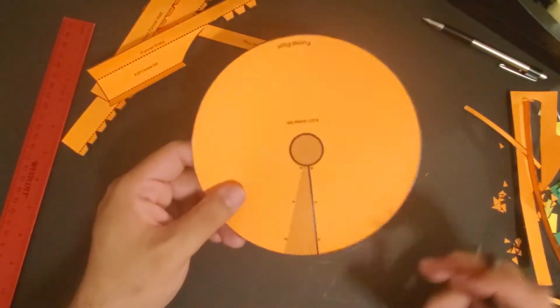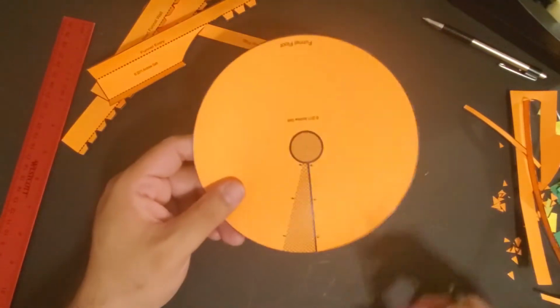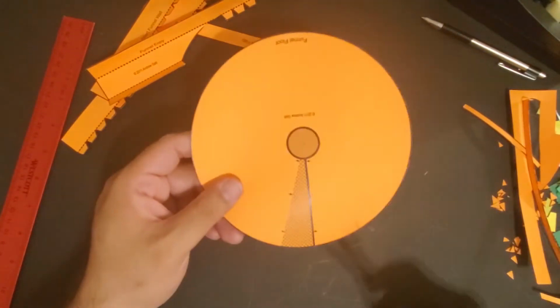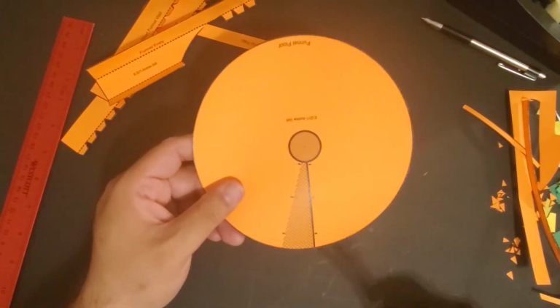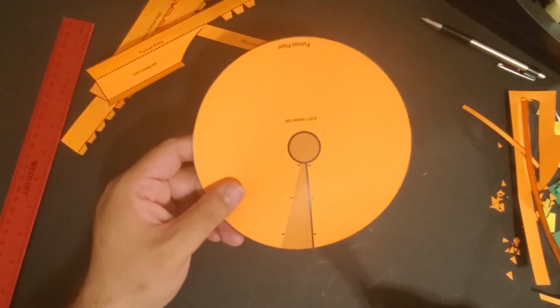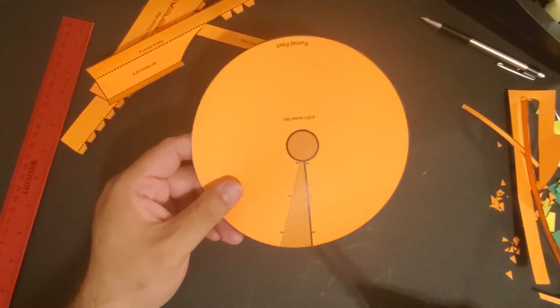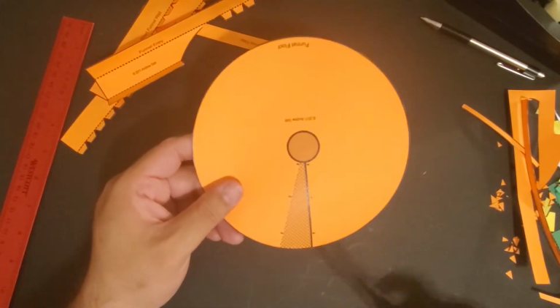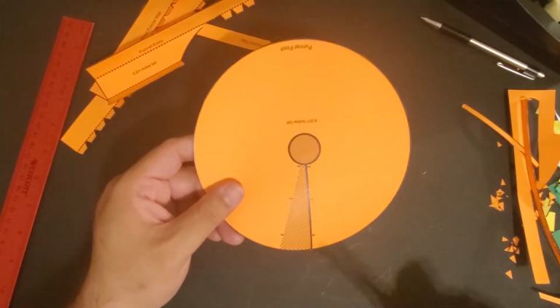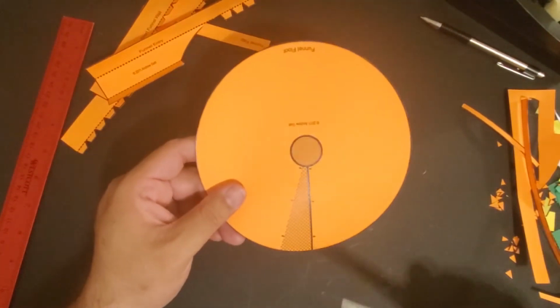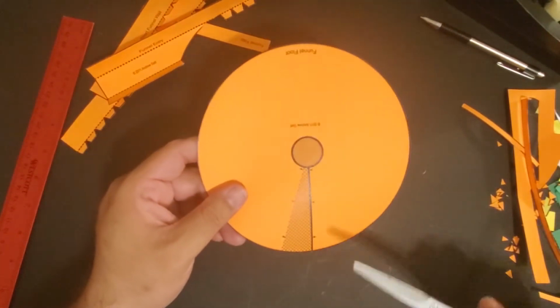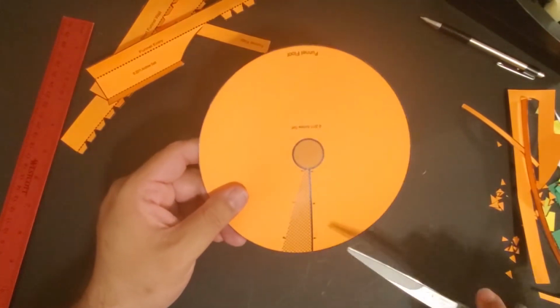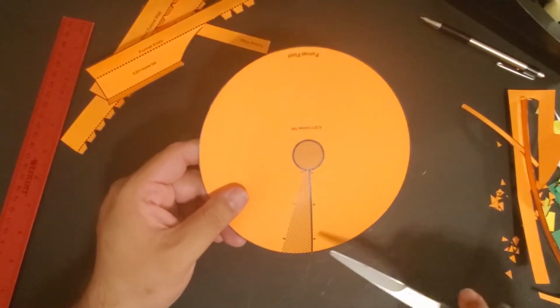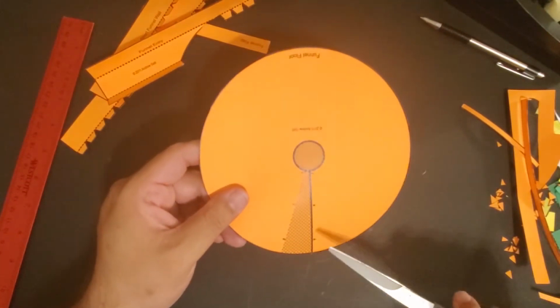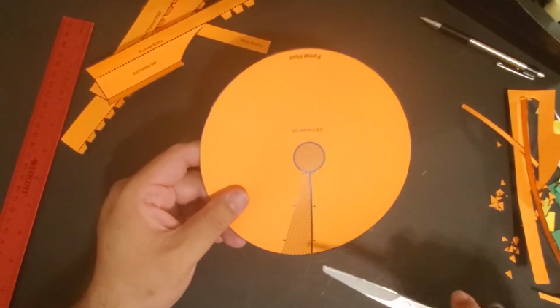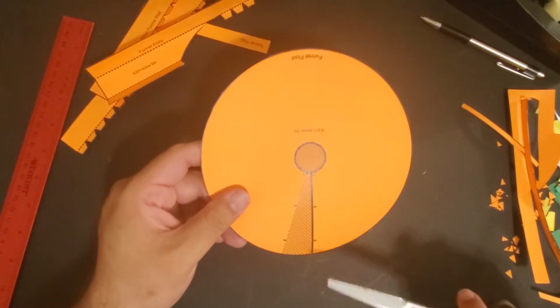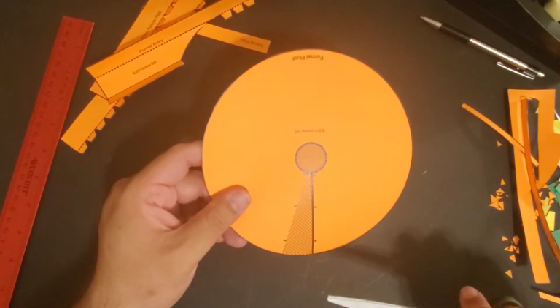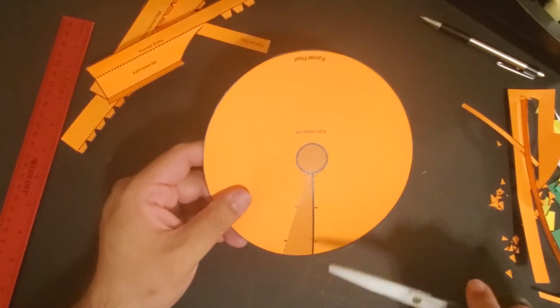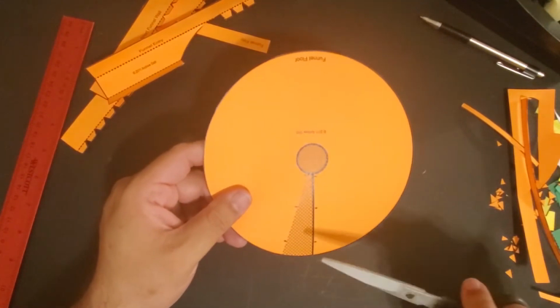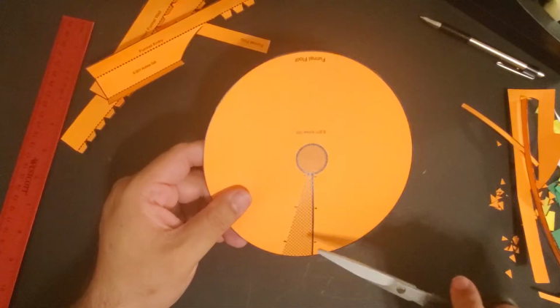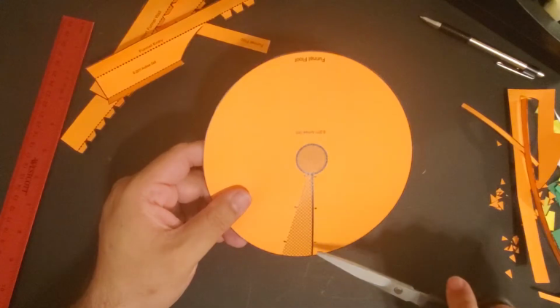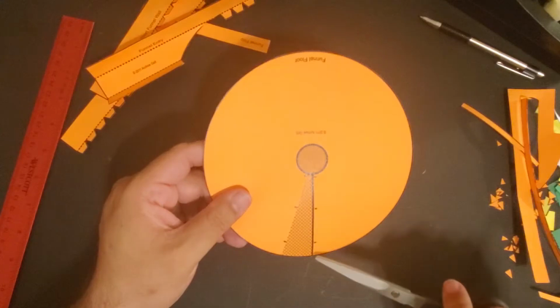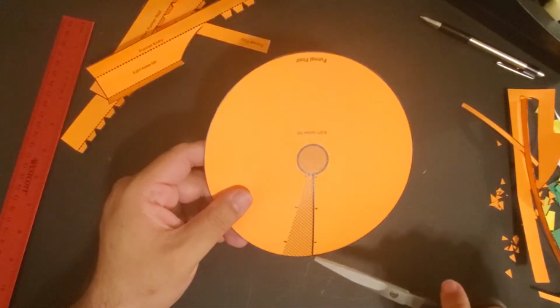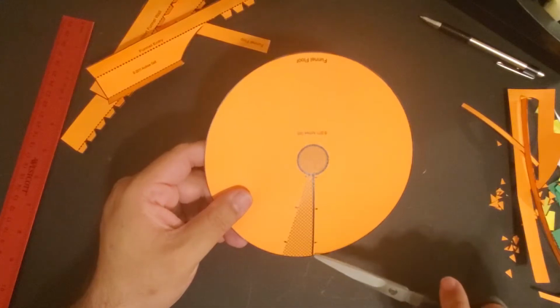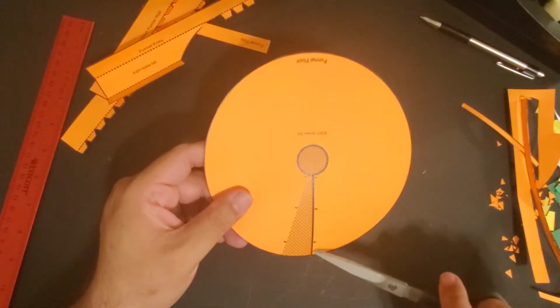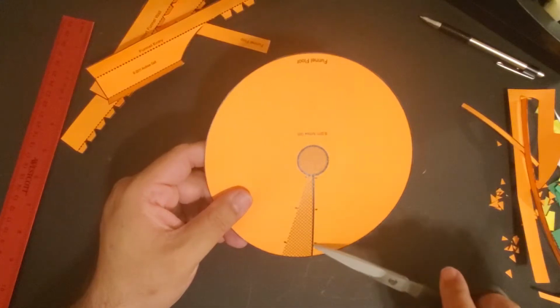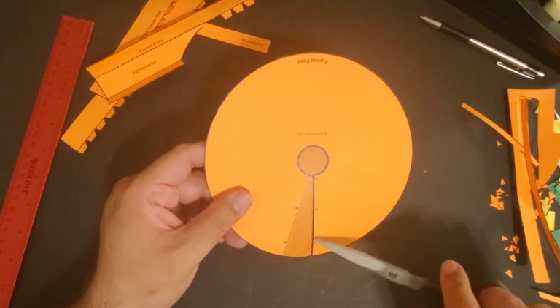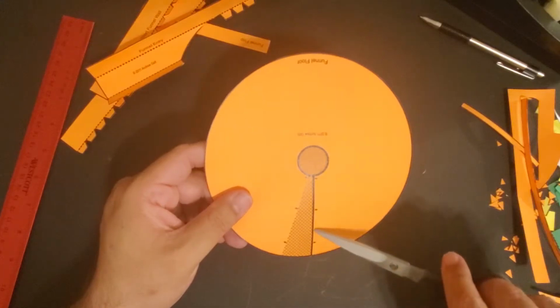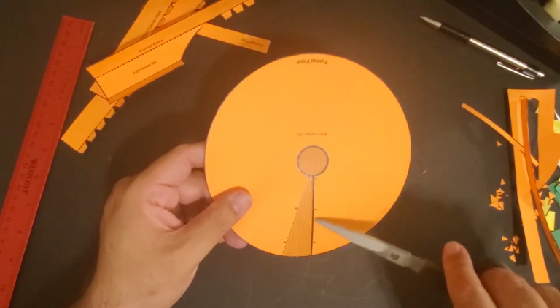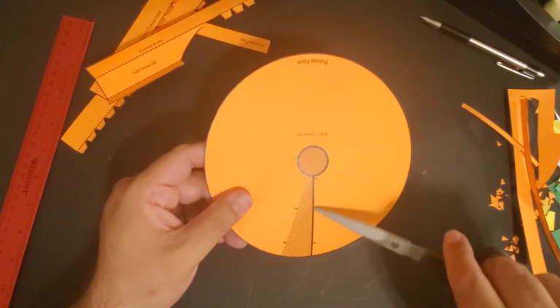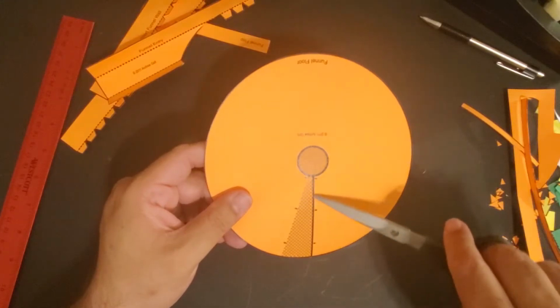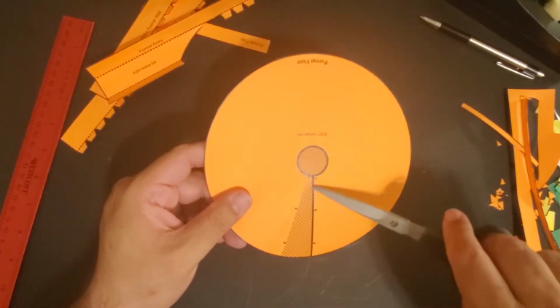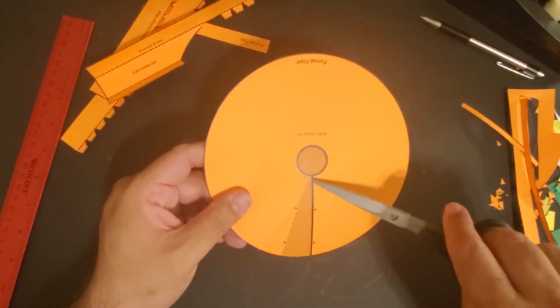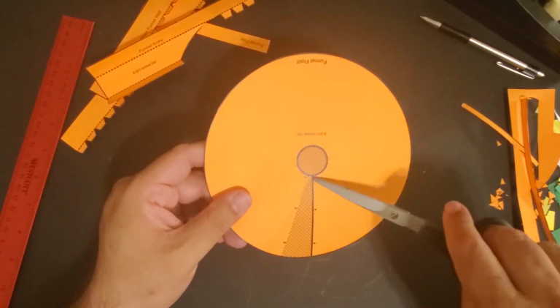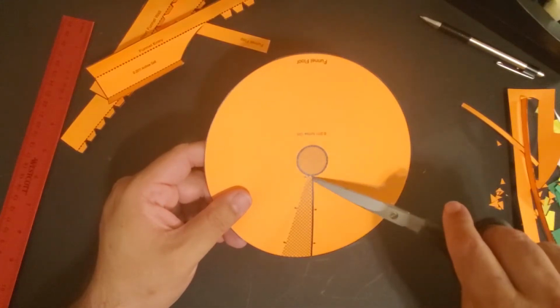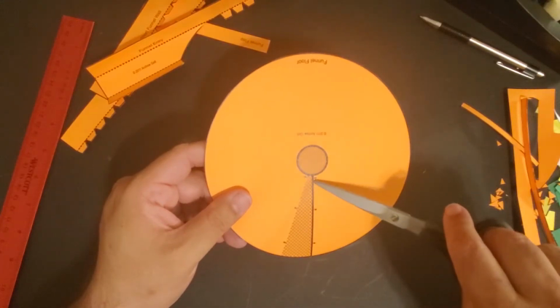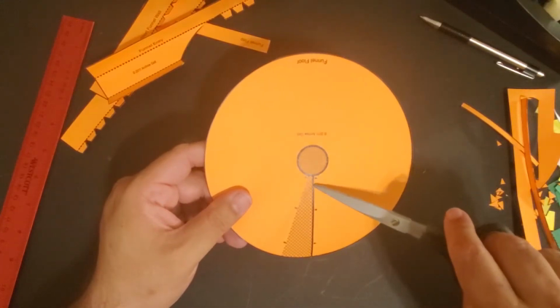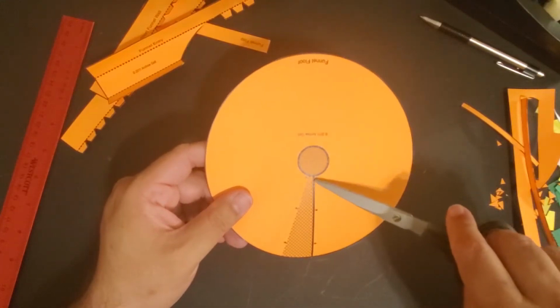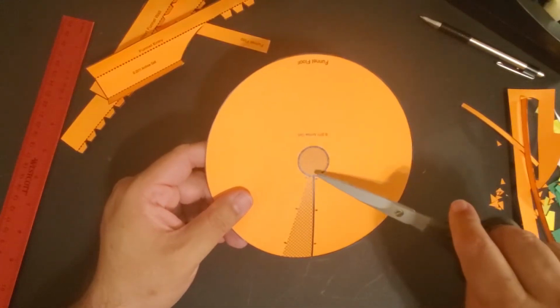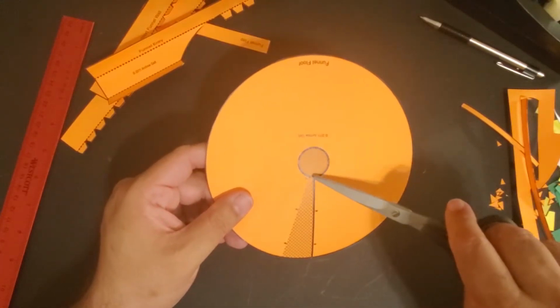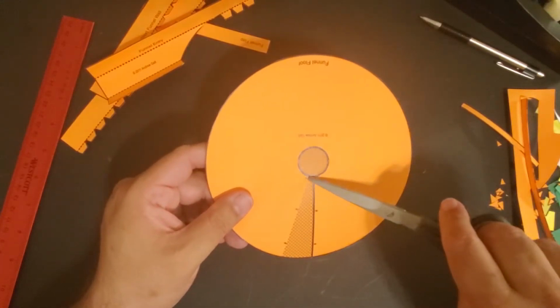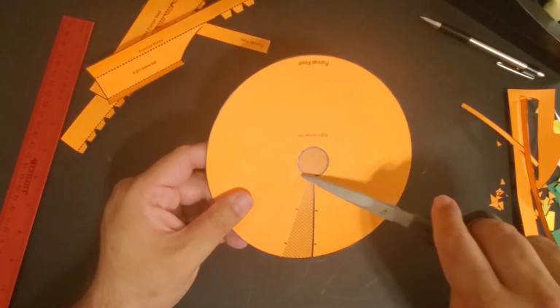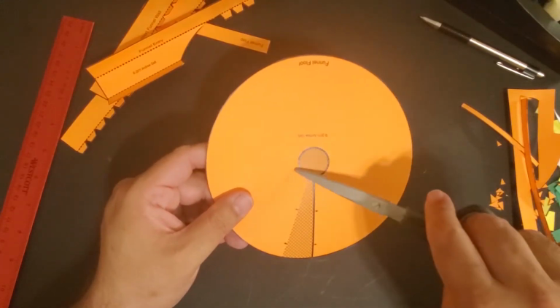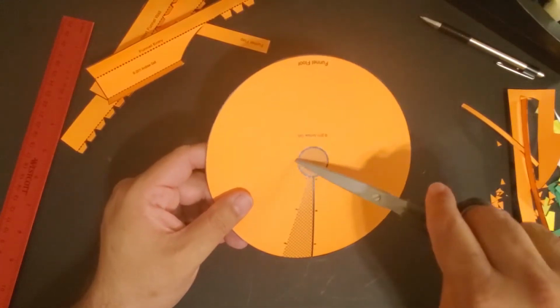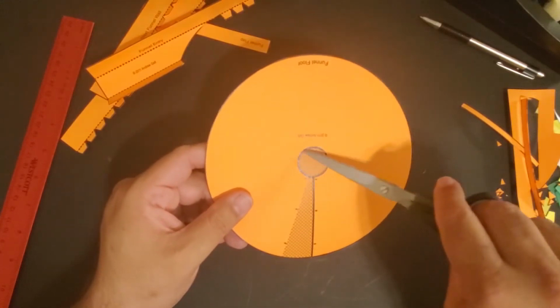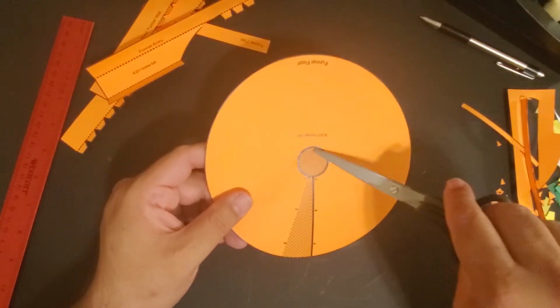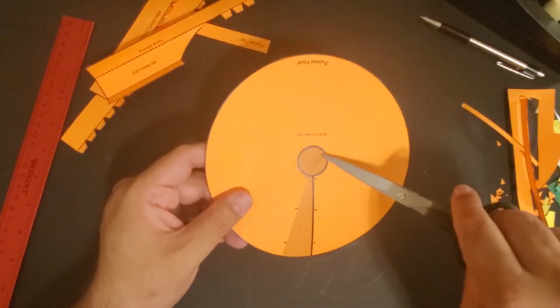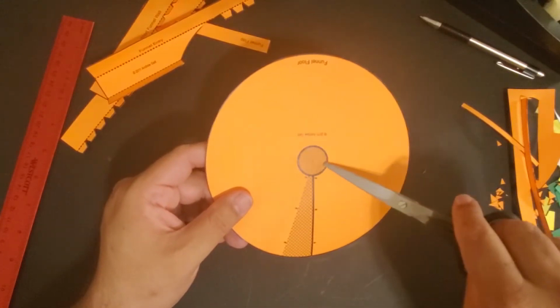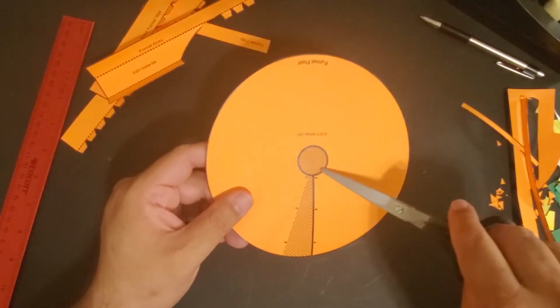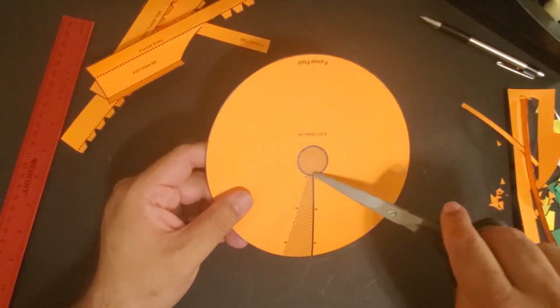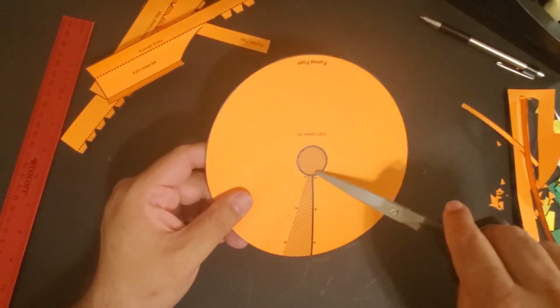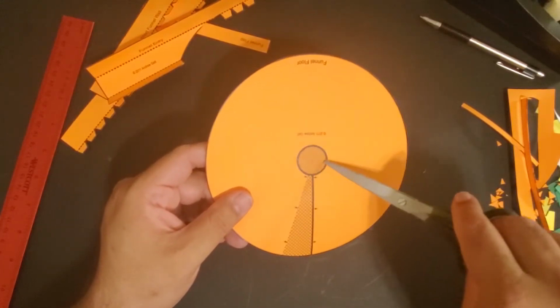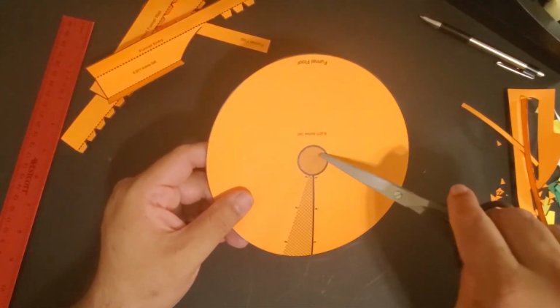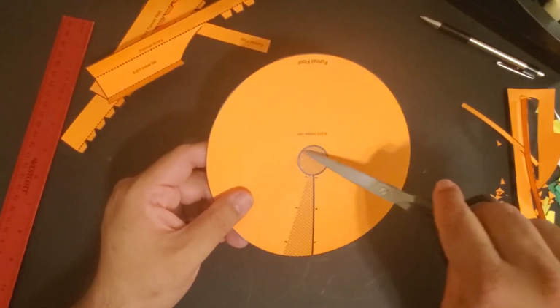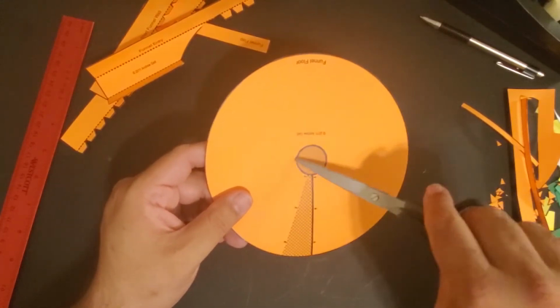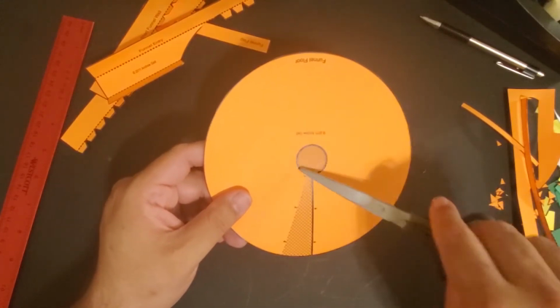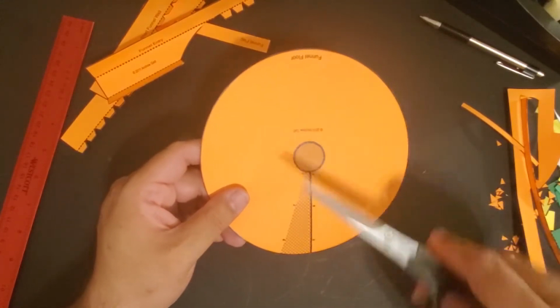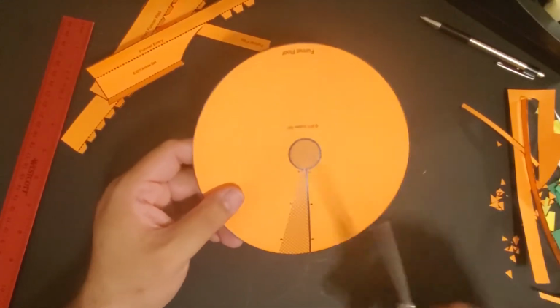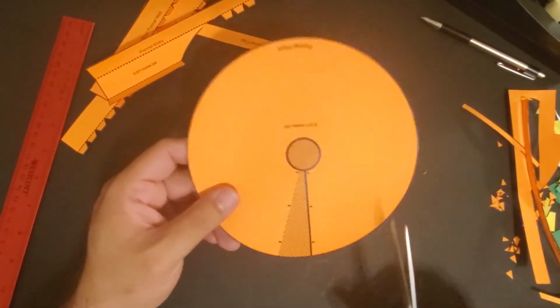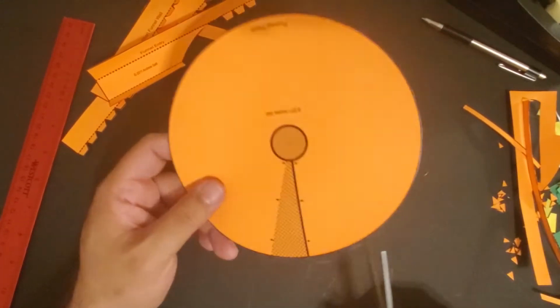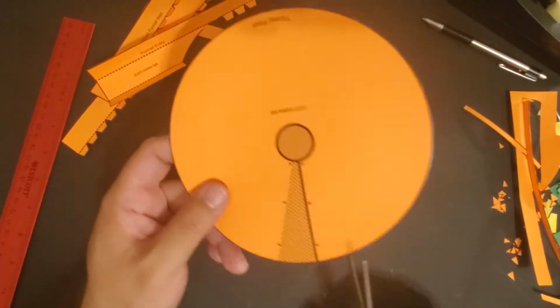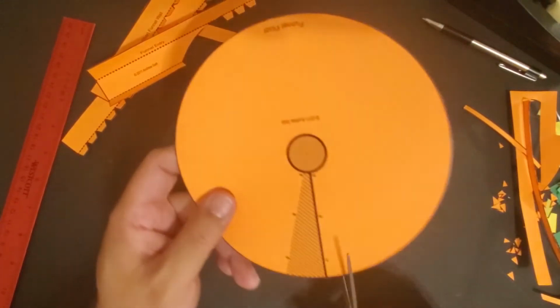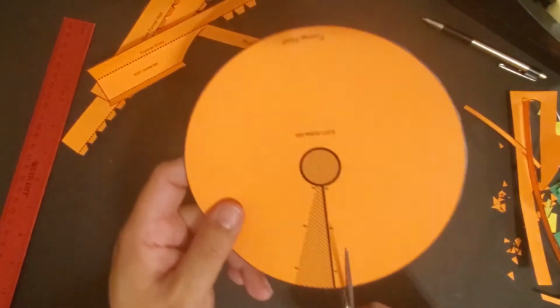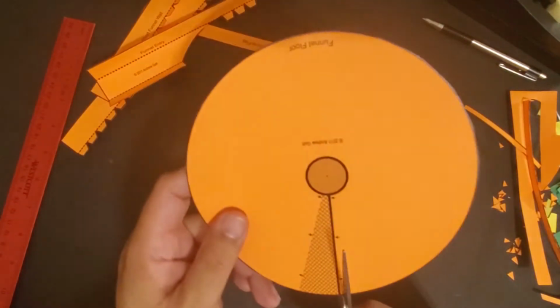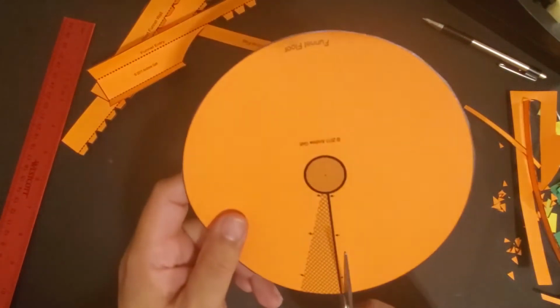Now, here on the funnel floor, we're going to cut this line and cut out that center circle.